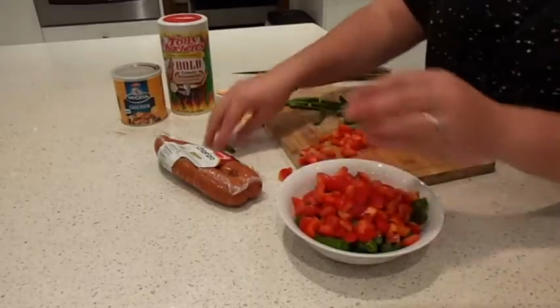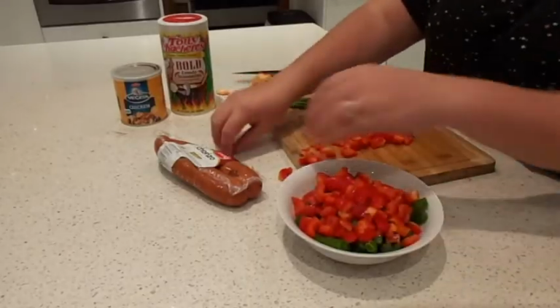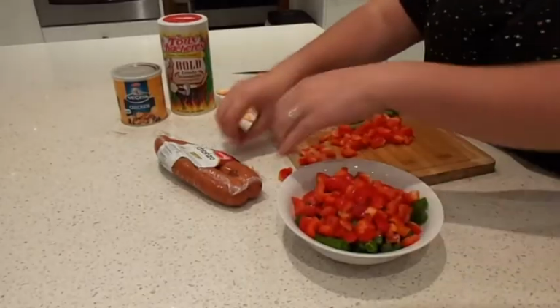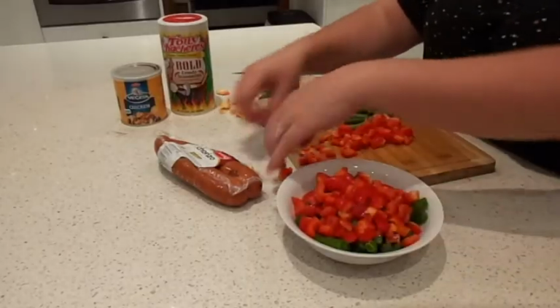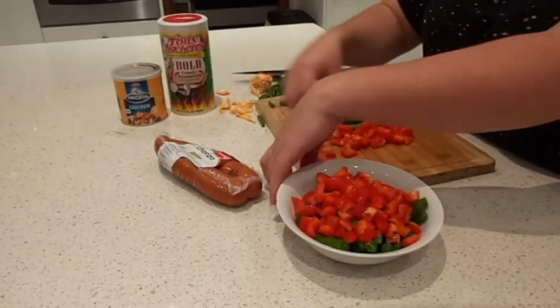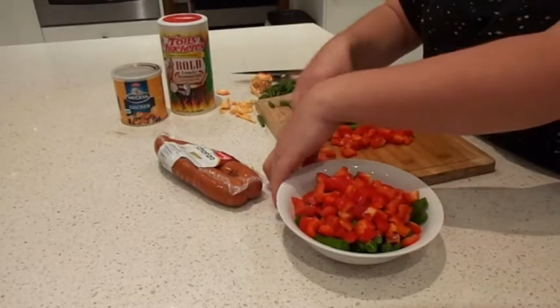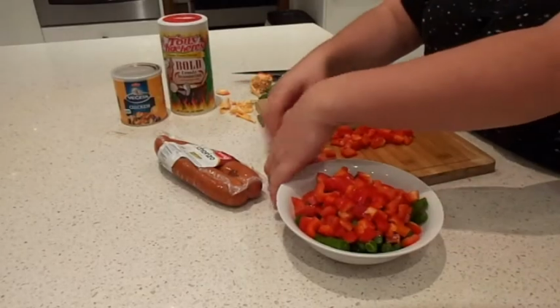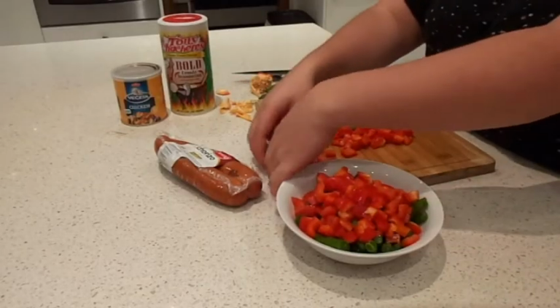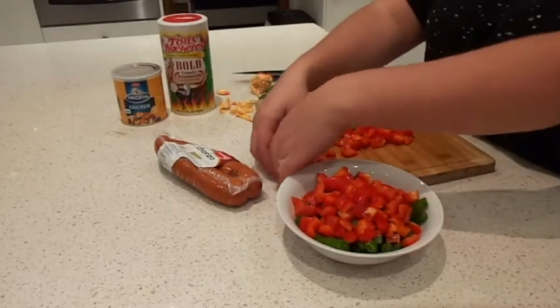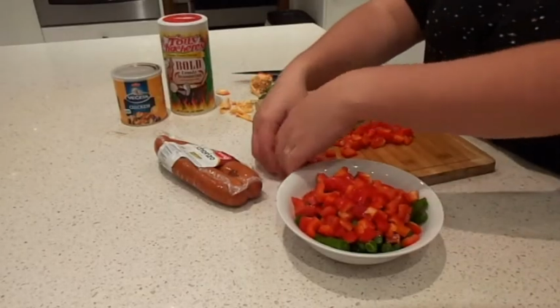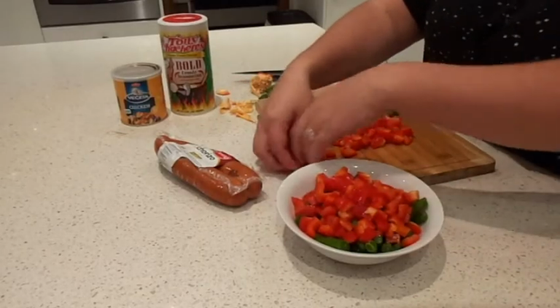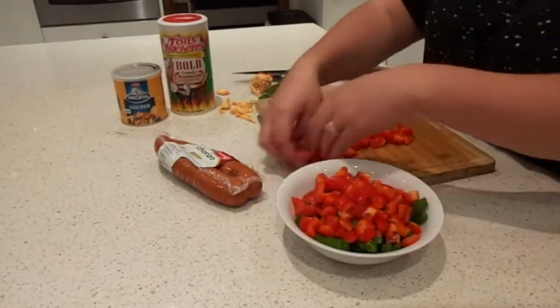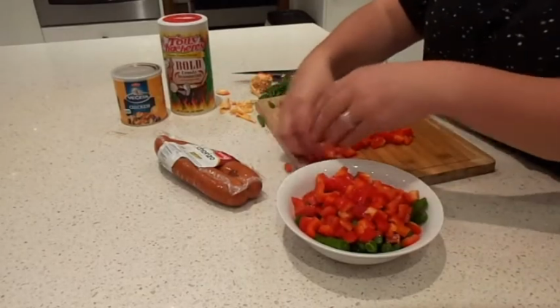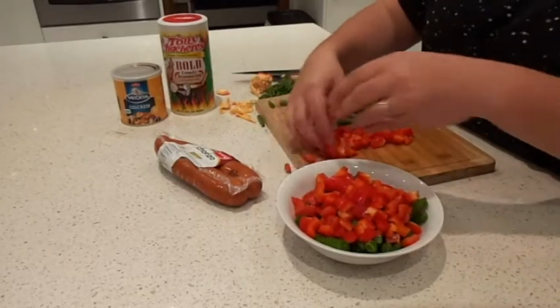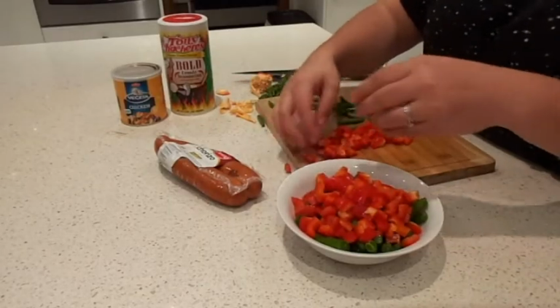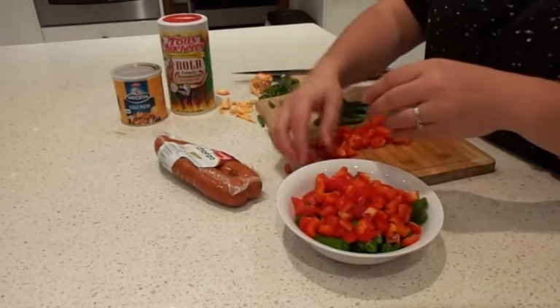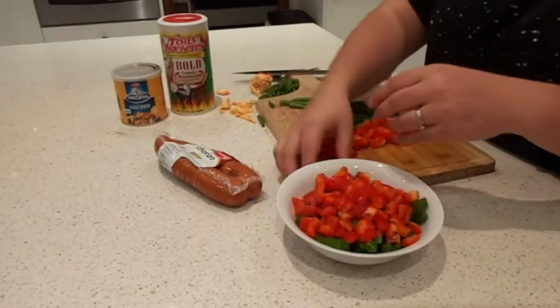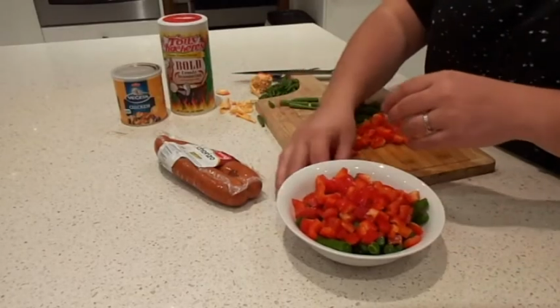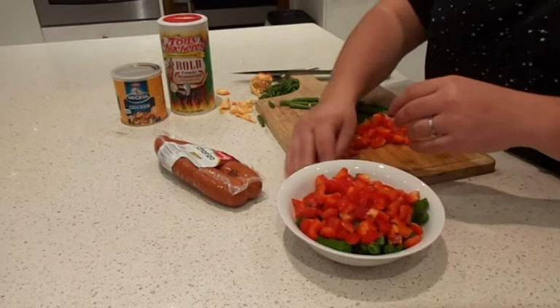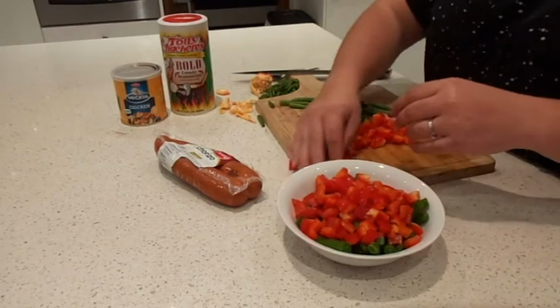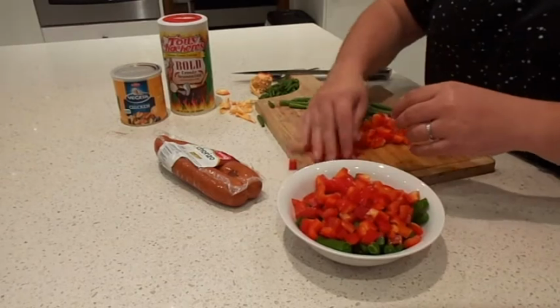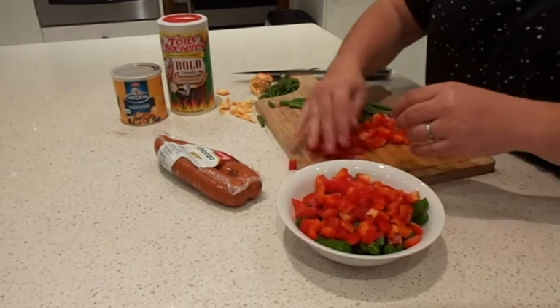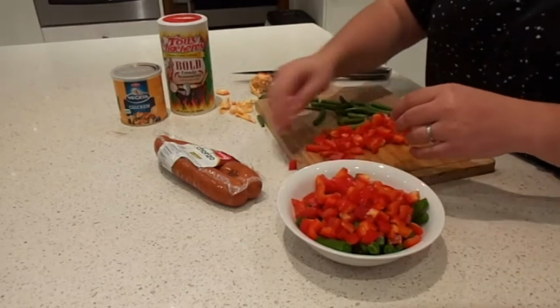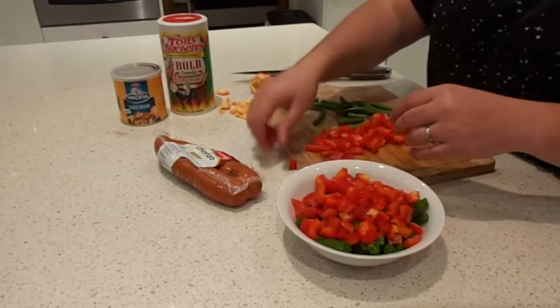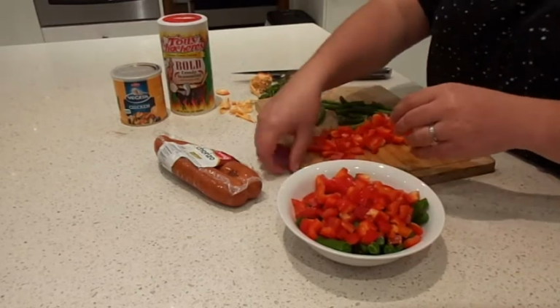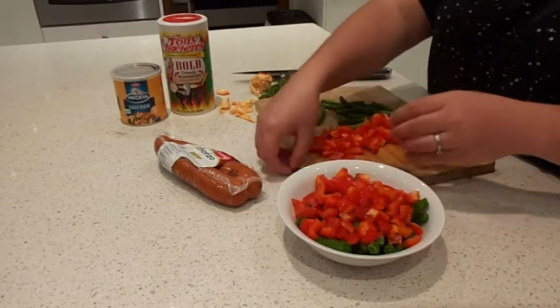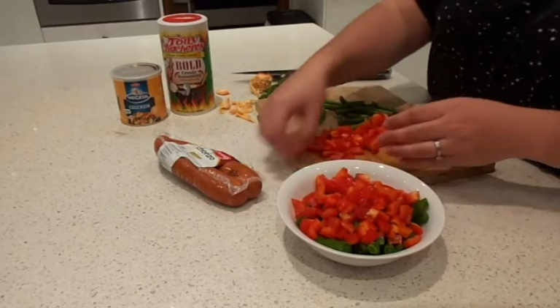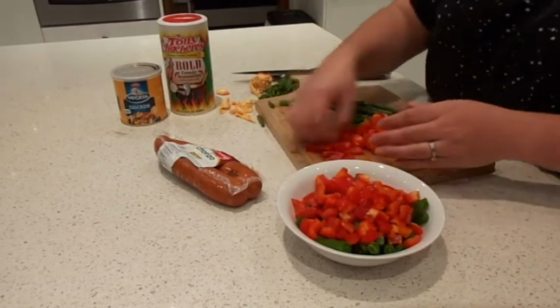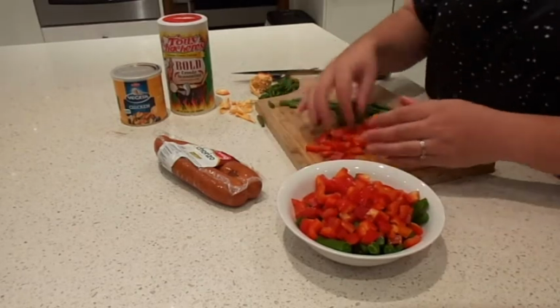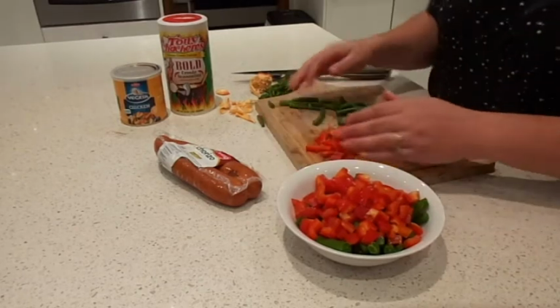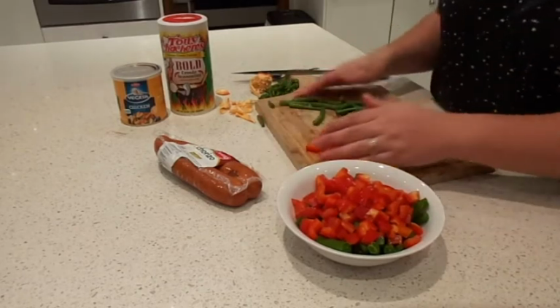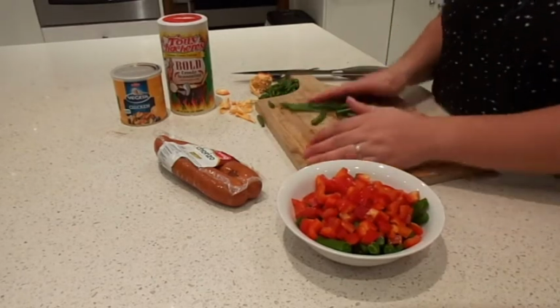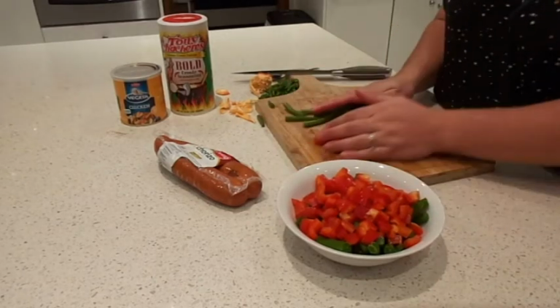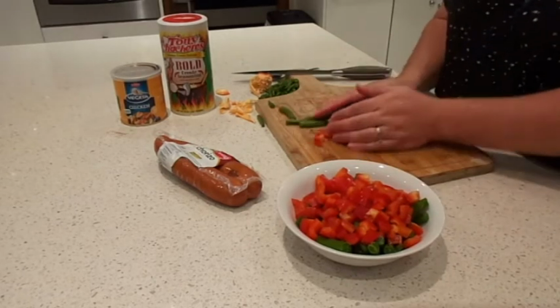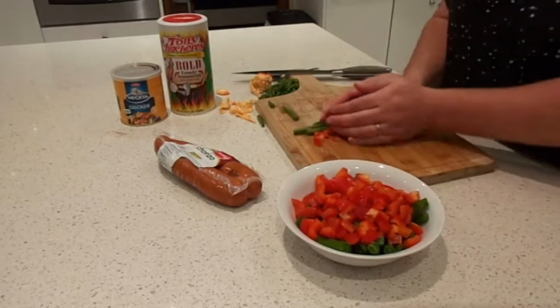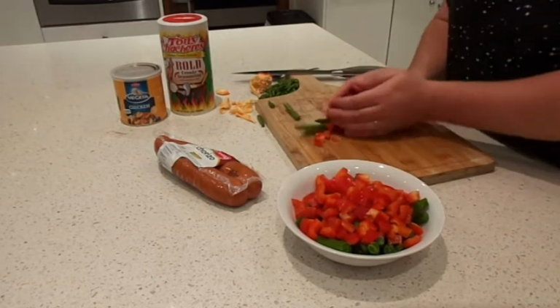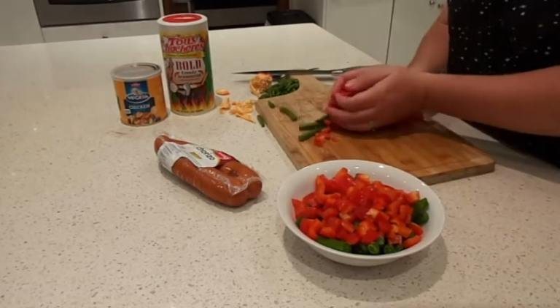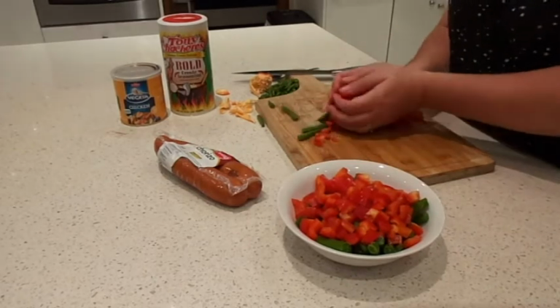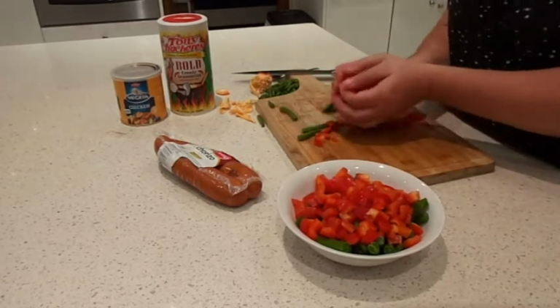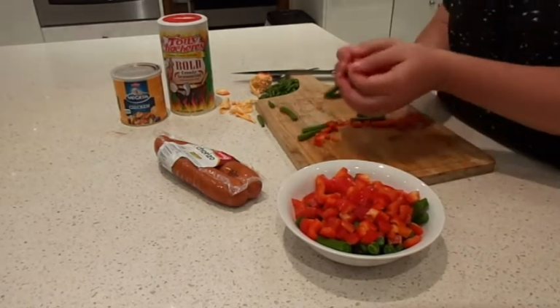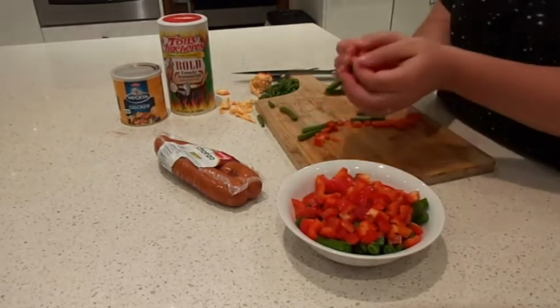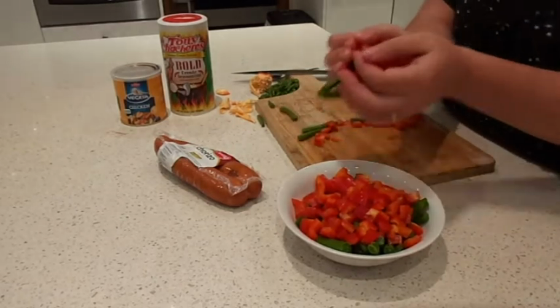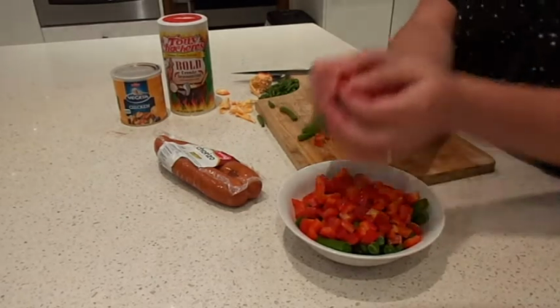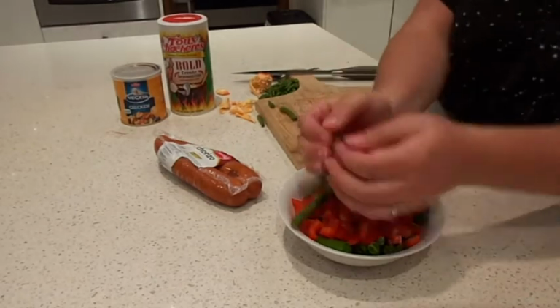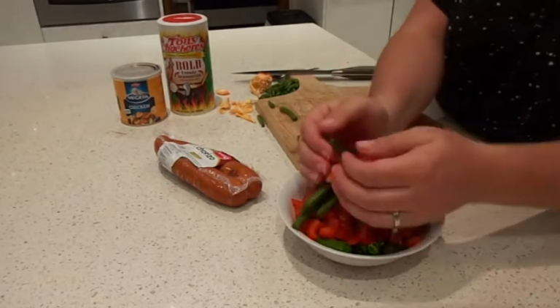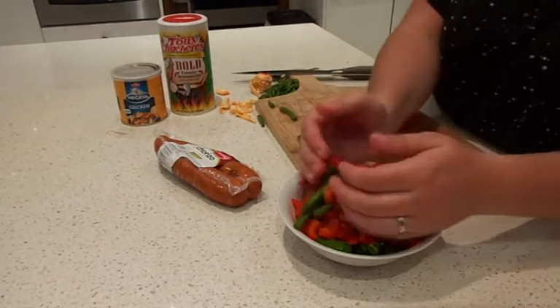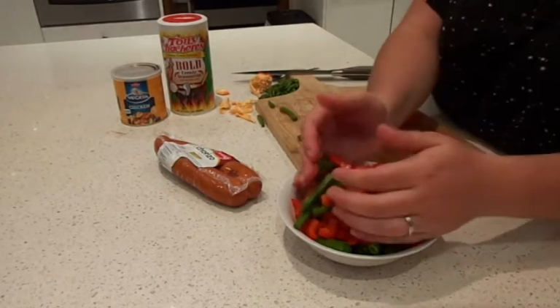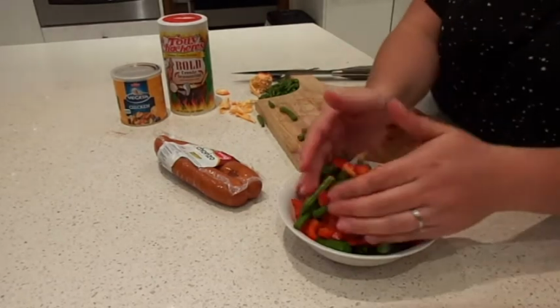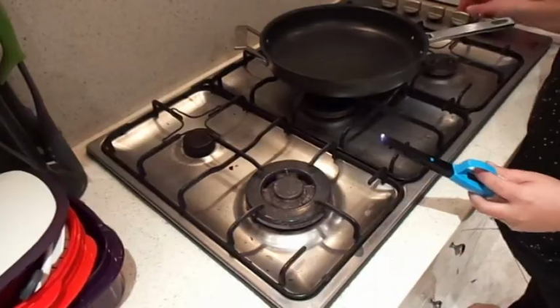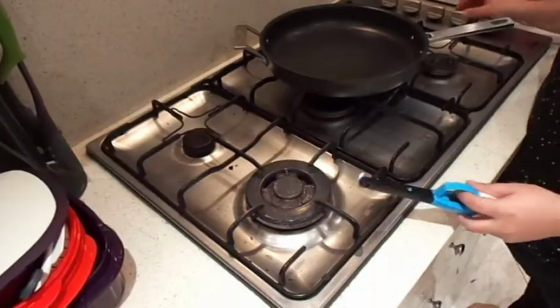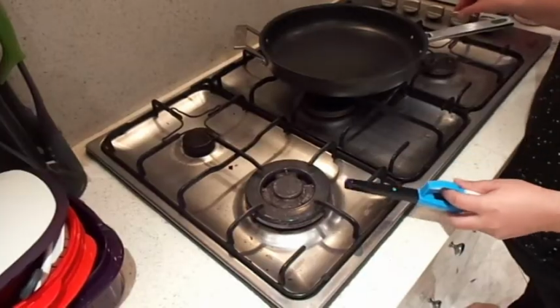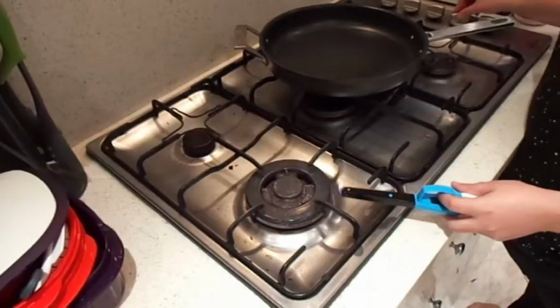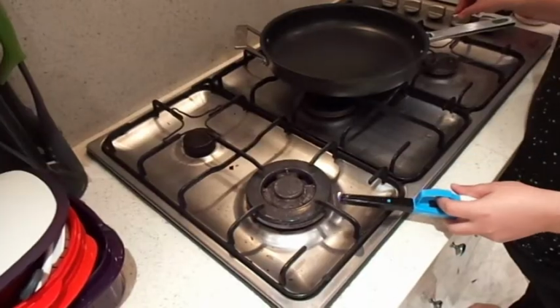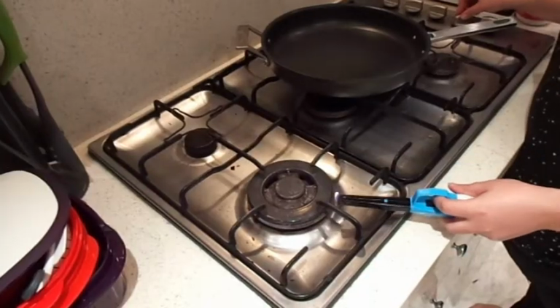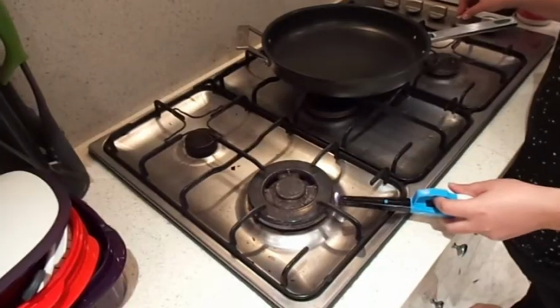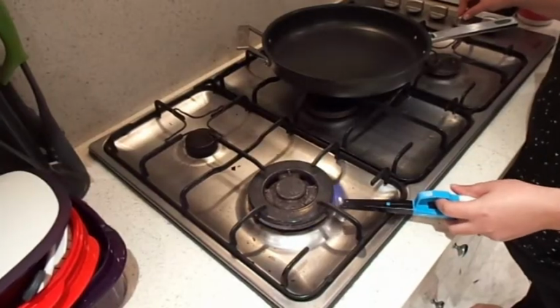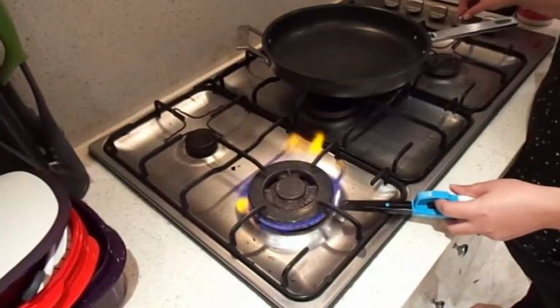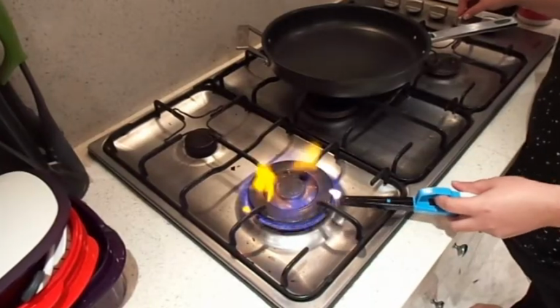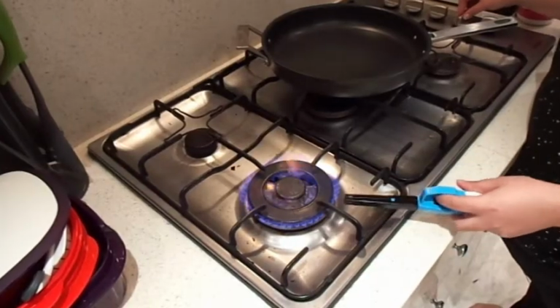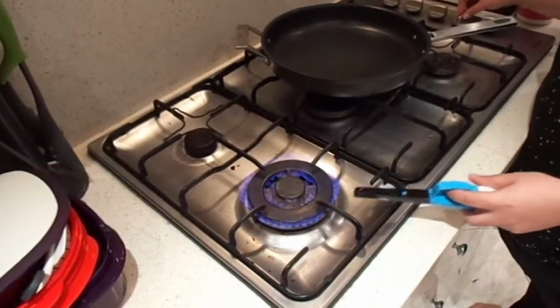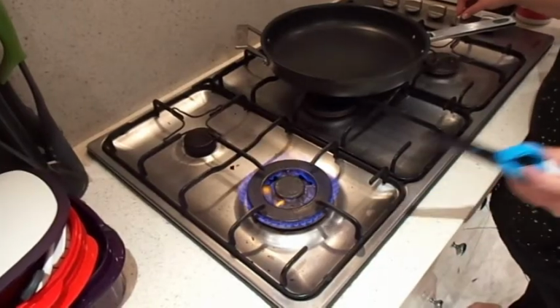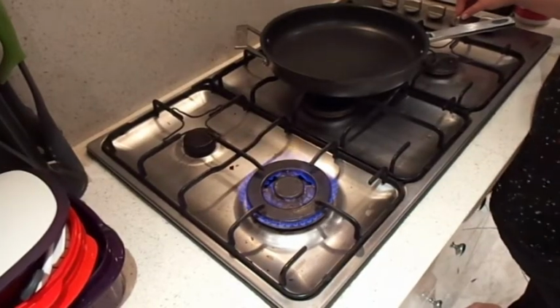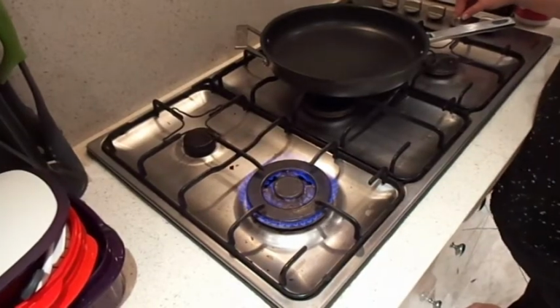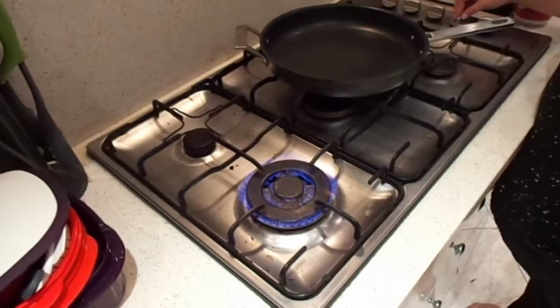I'm going to put my cut up veggies into a bowl so it's easy to transfer to the pan. Get your pan ready on a high heat.